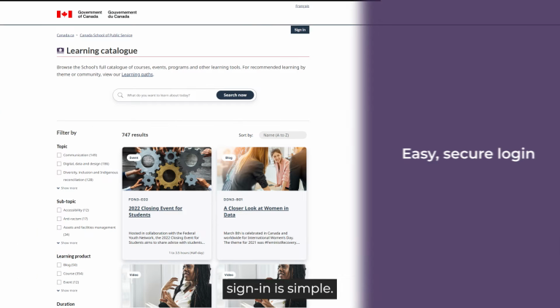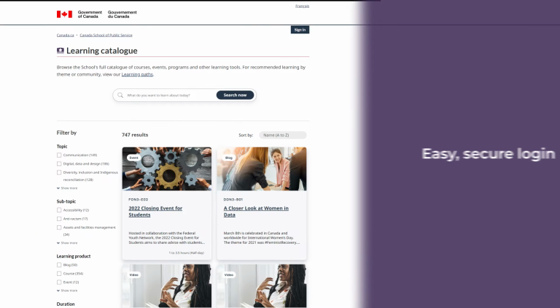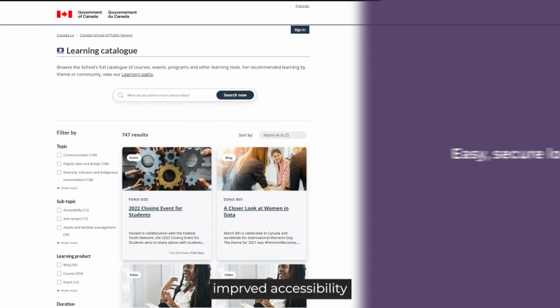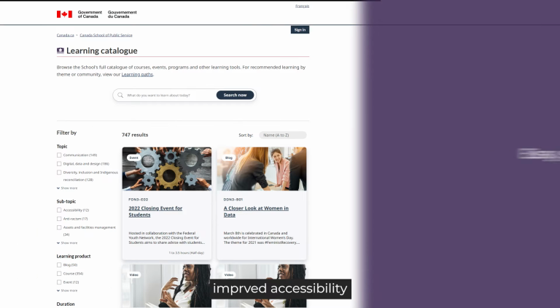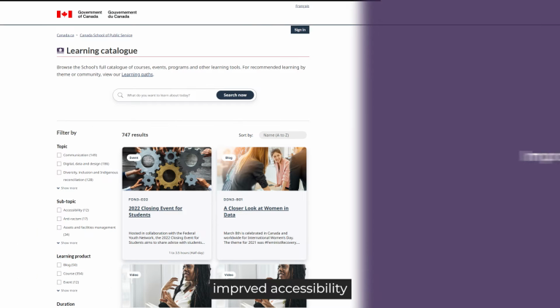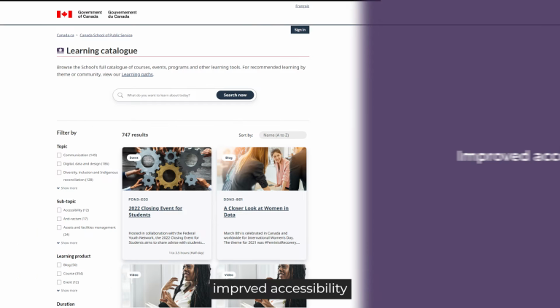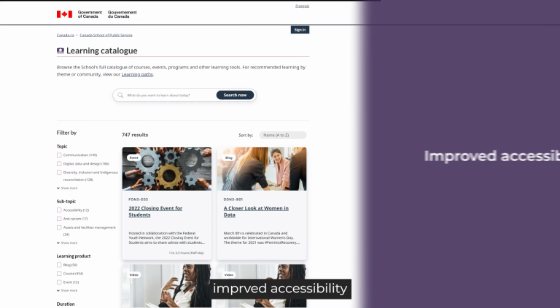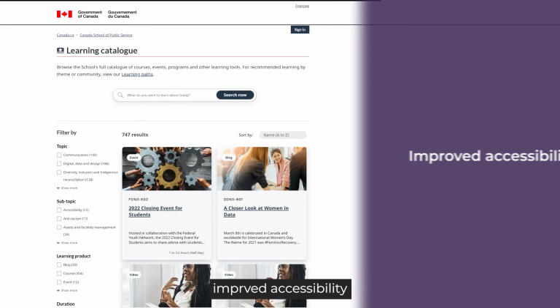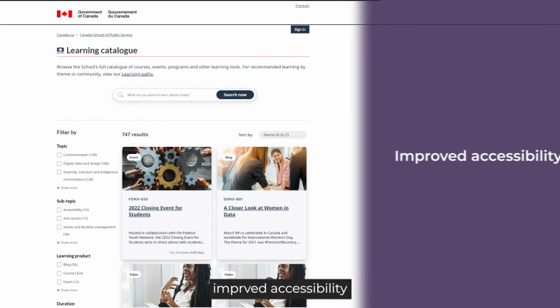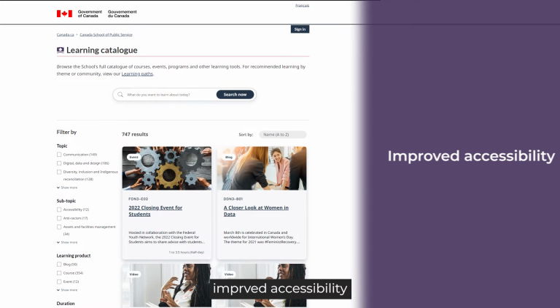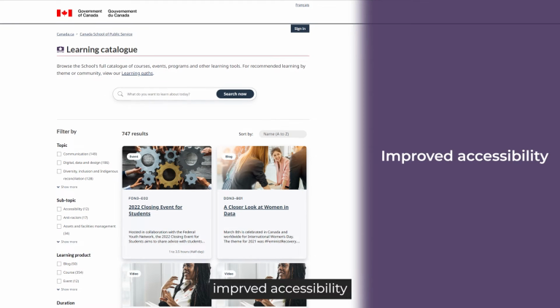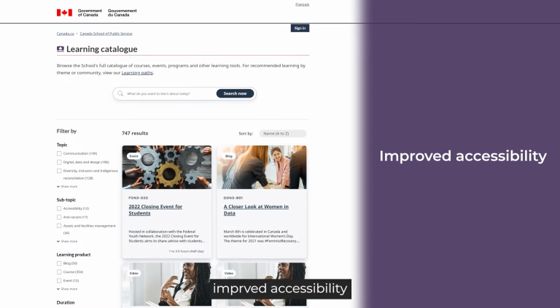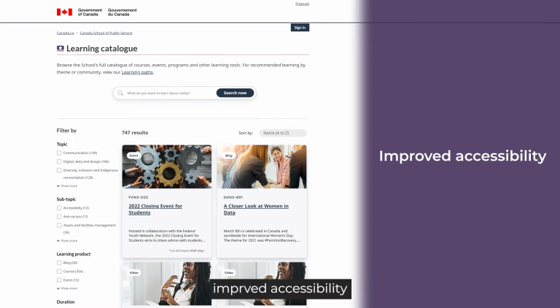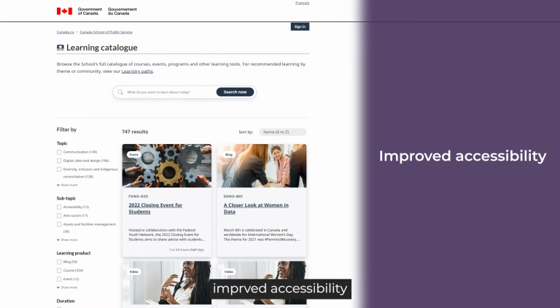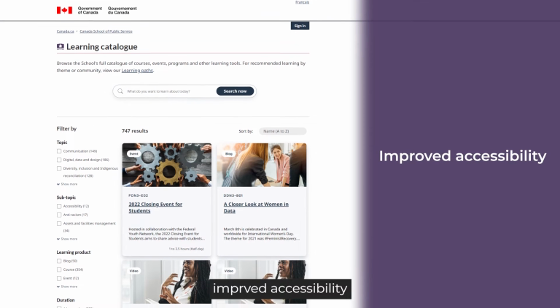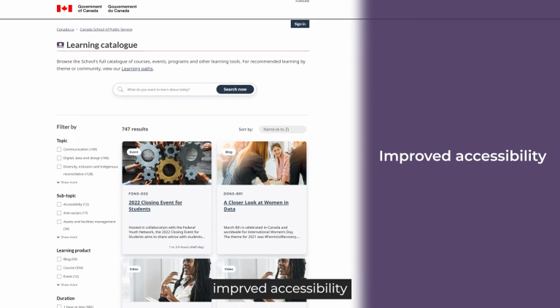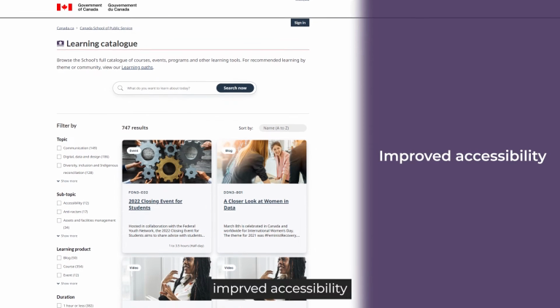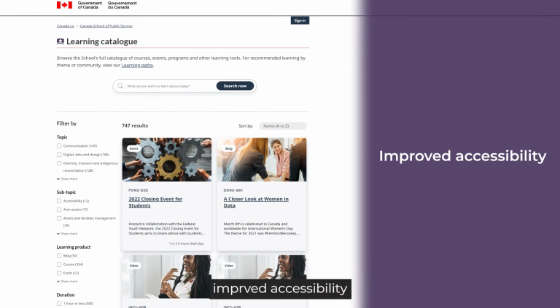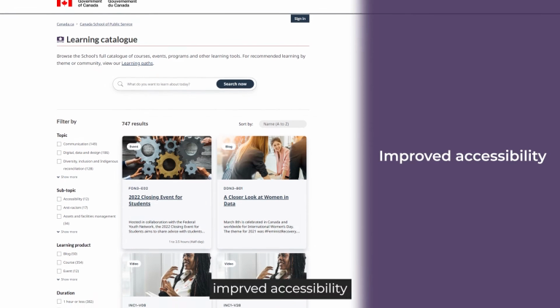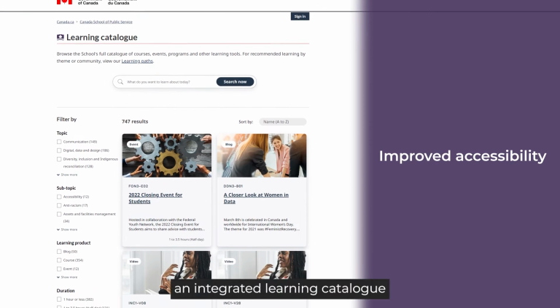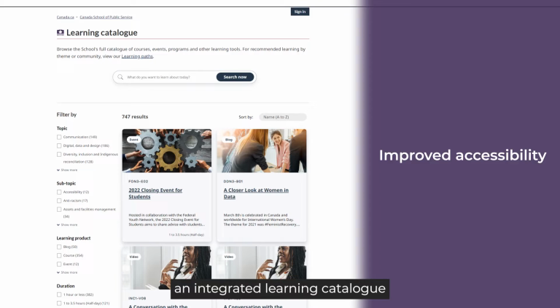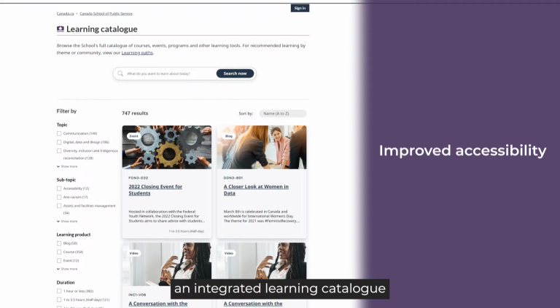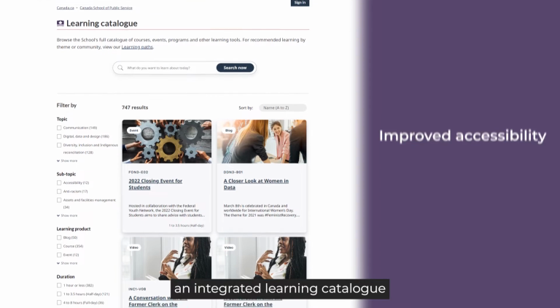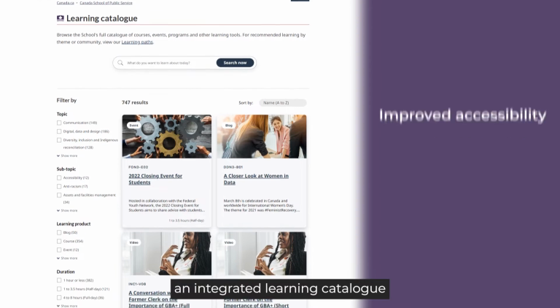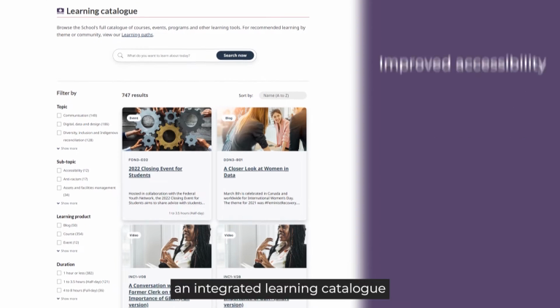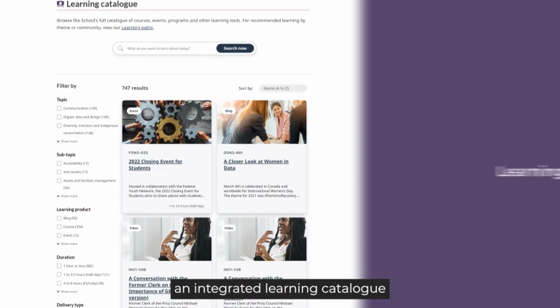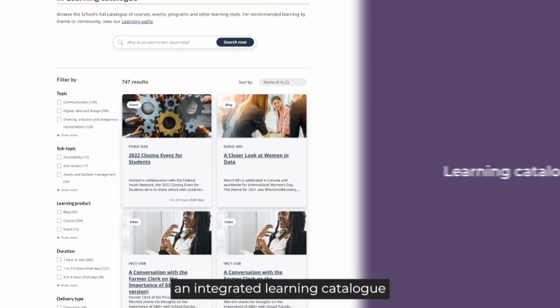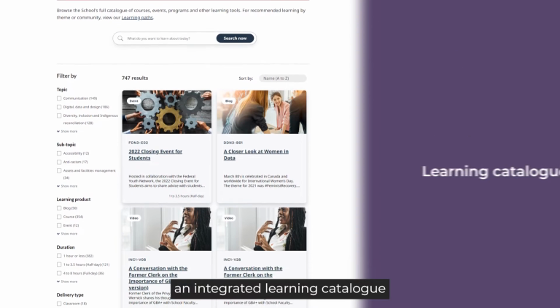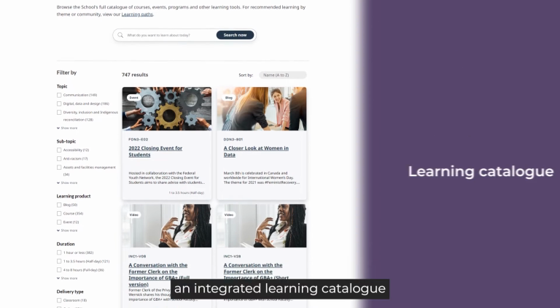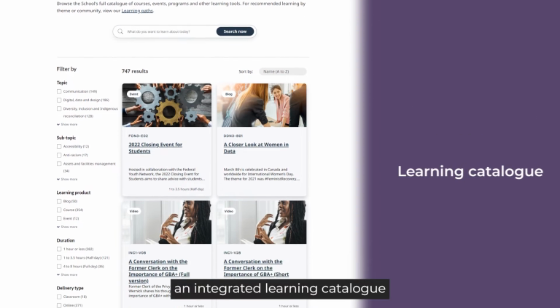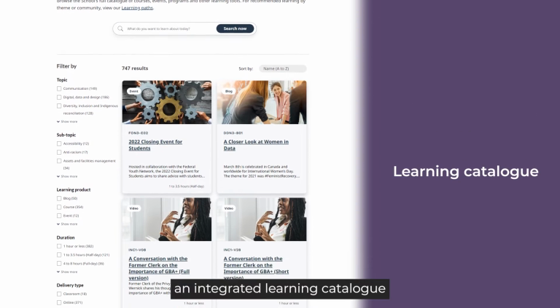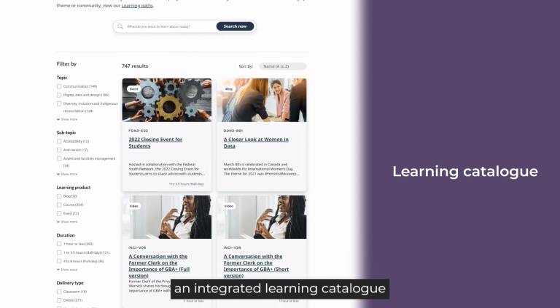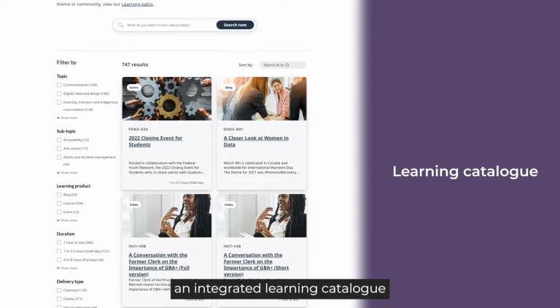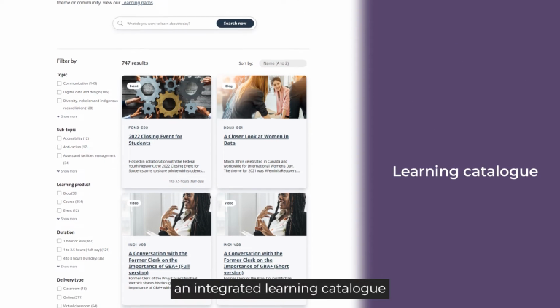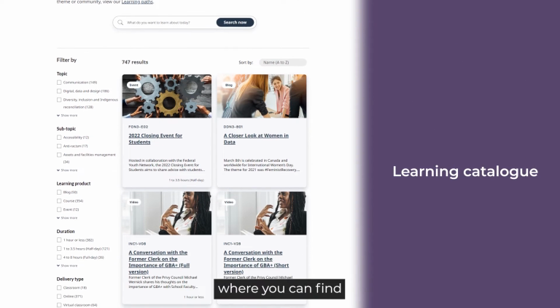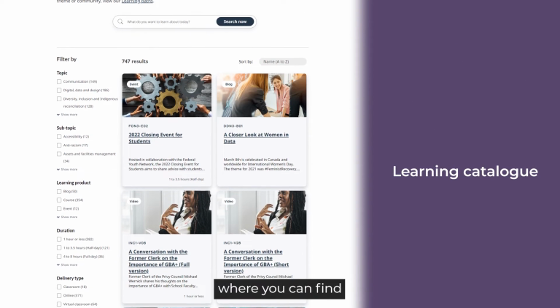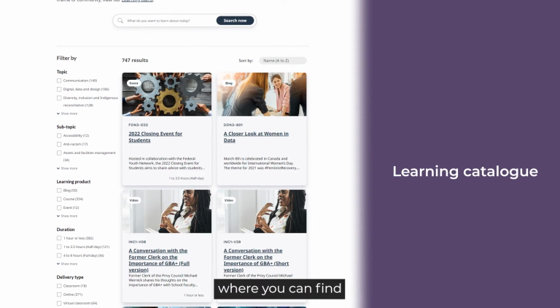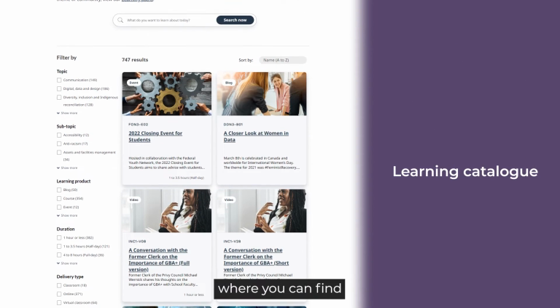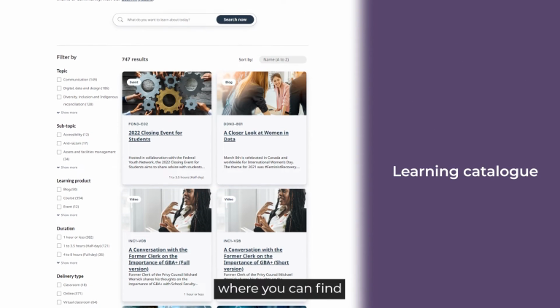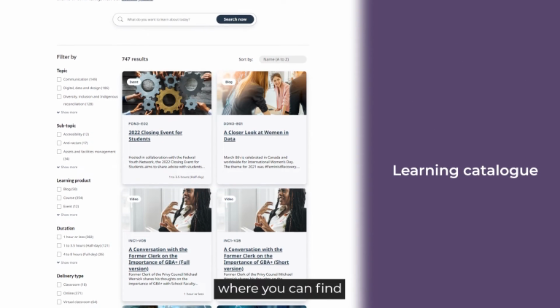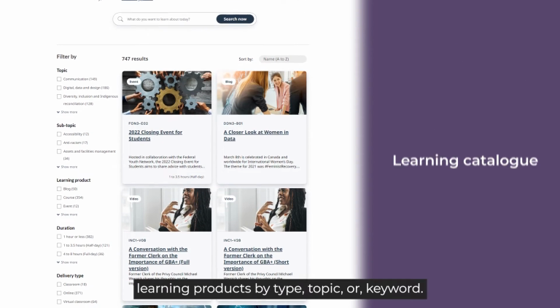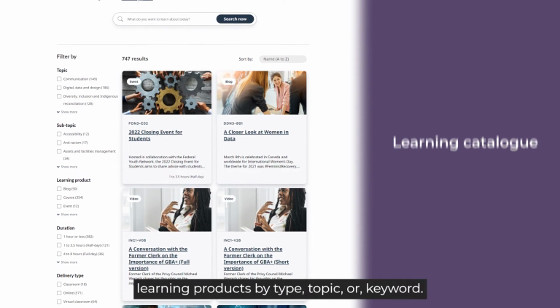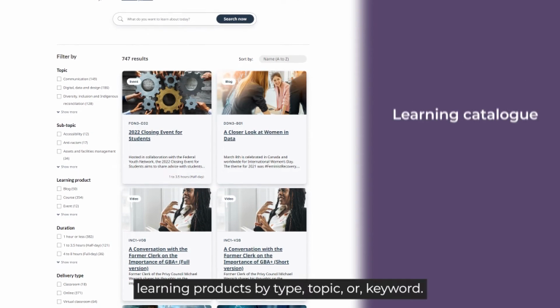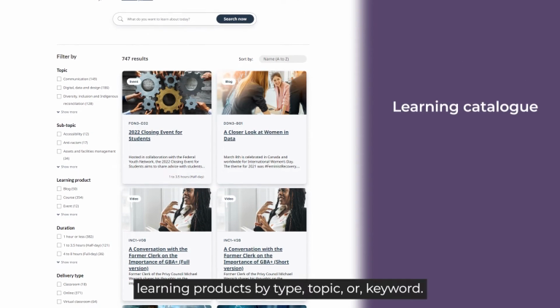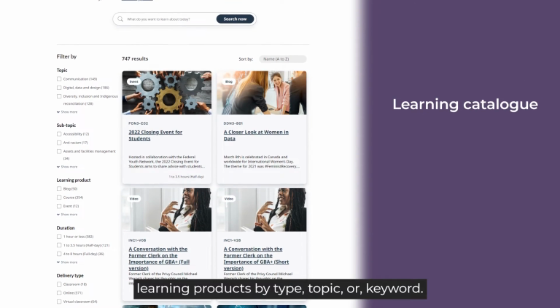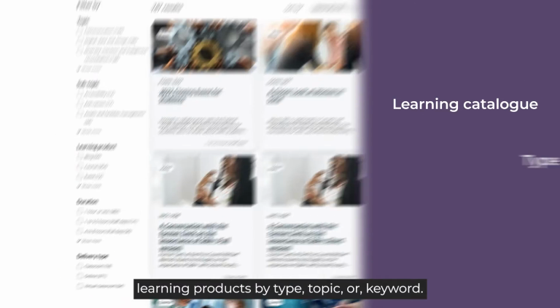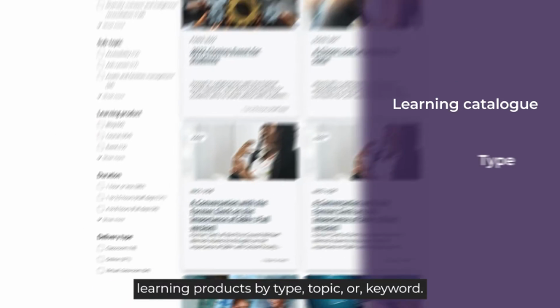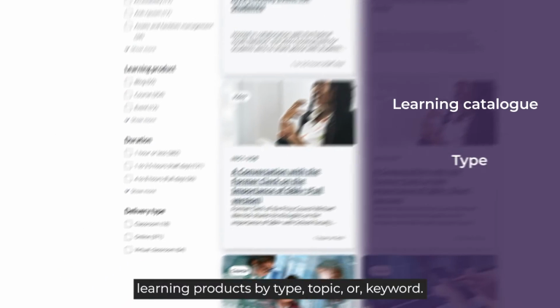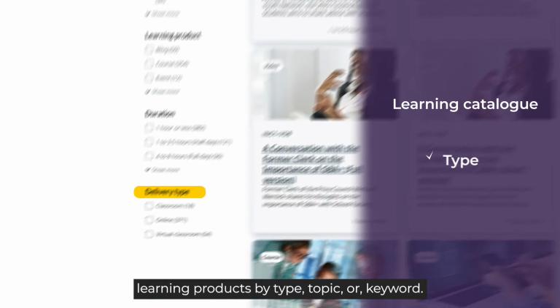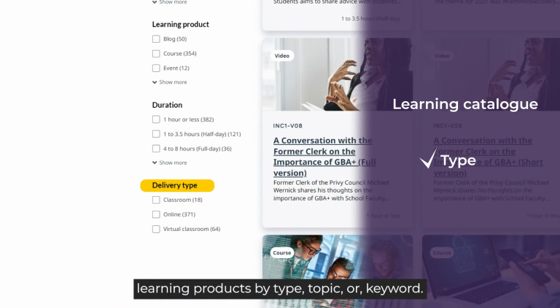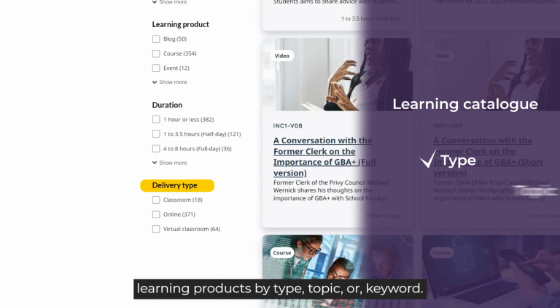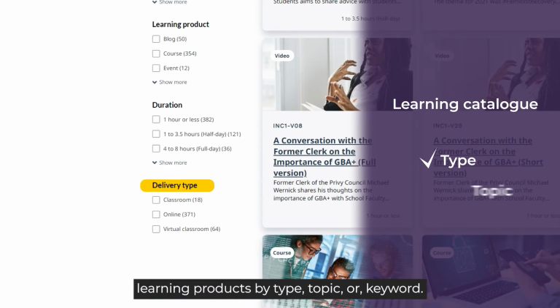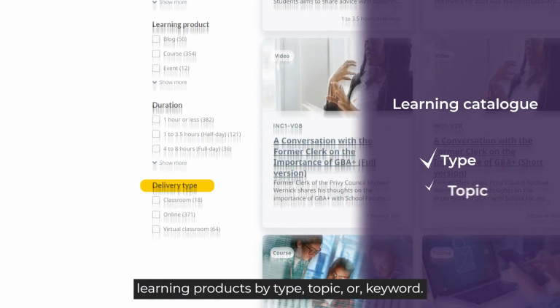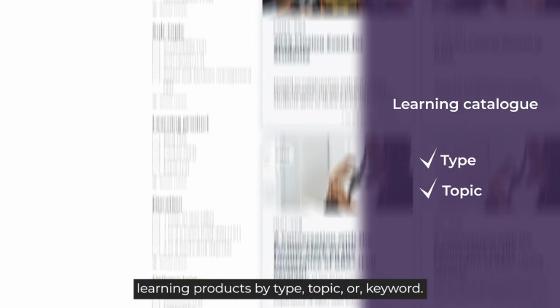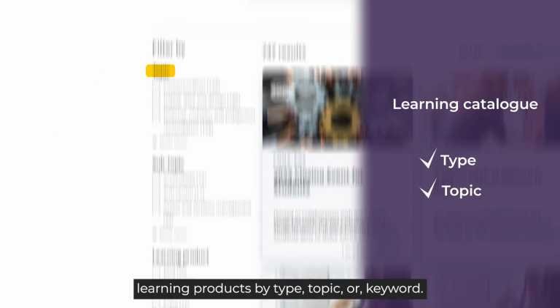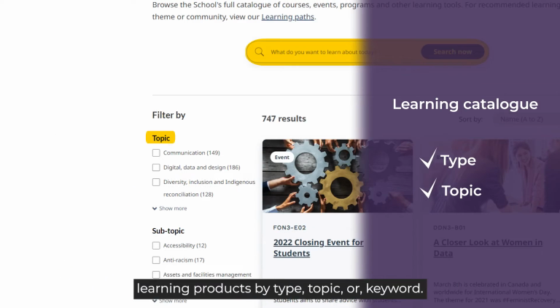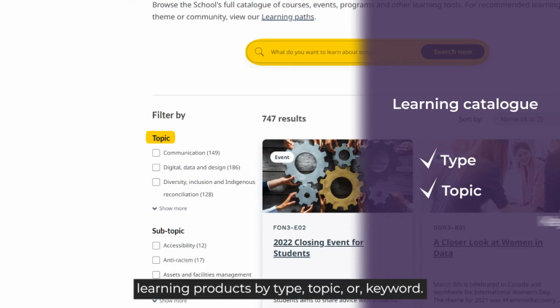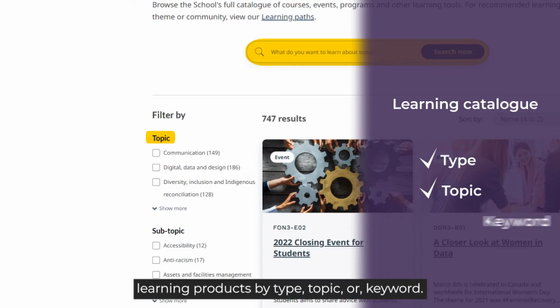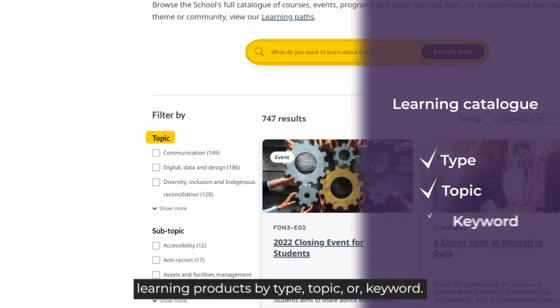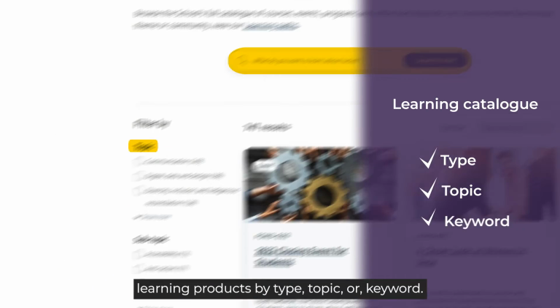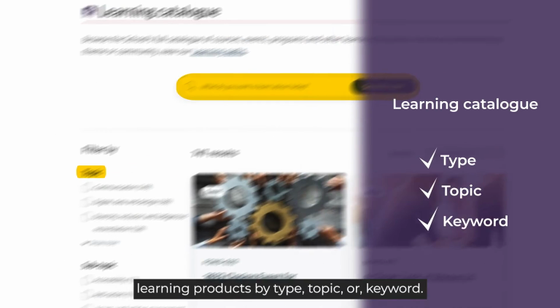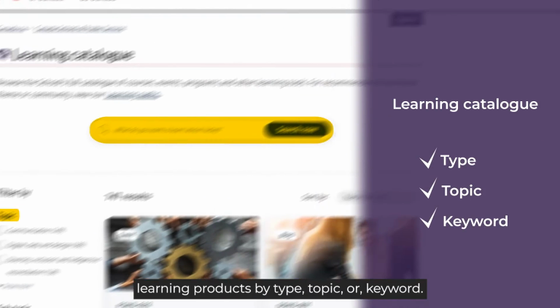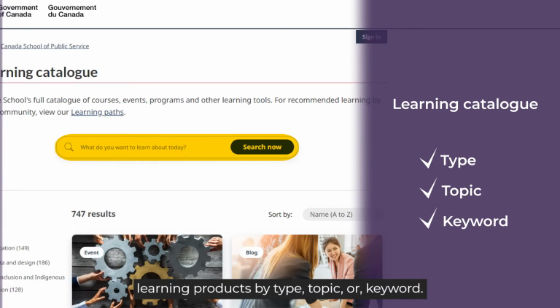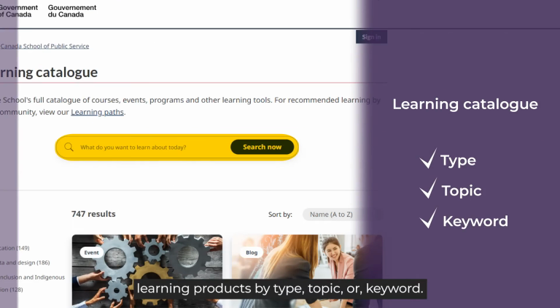Improved accessibility. An integrated learning catalog where you can find learning products by type, topic, or keyword.